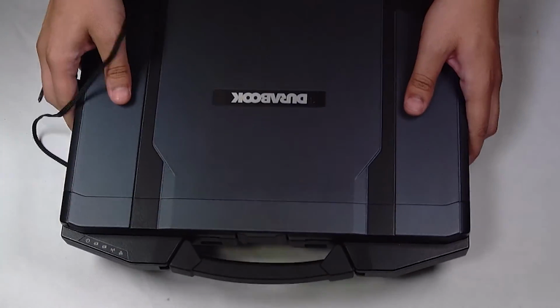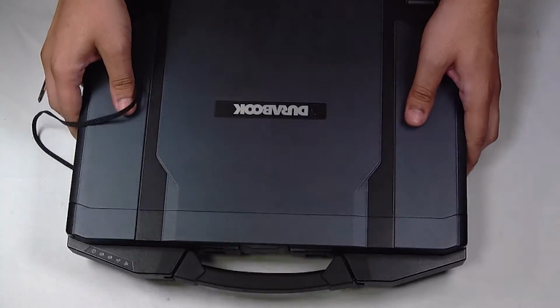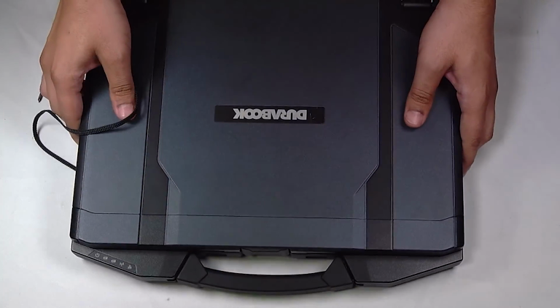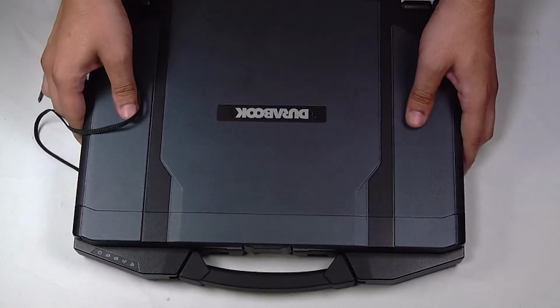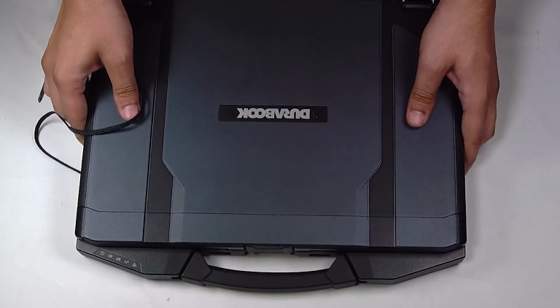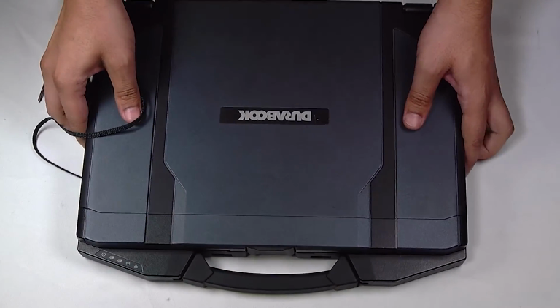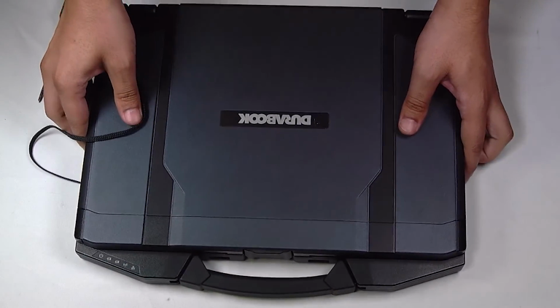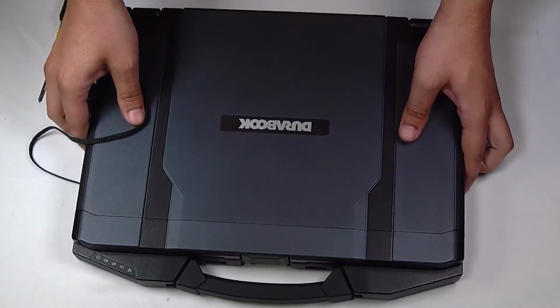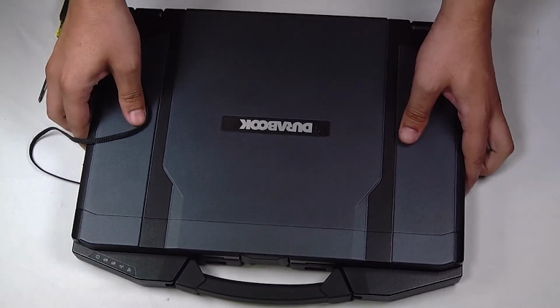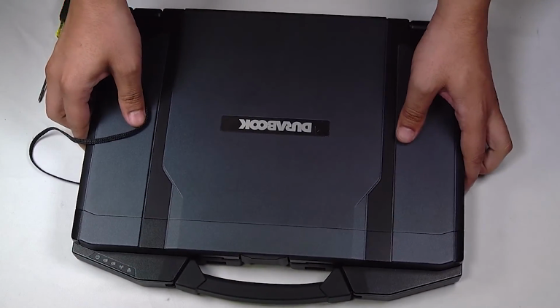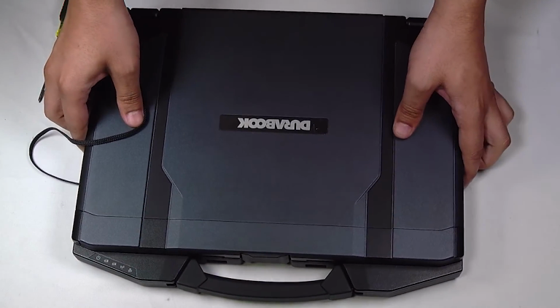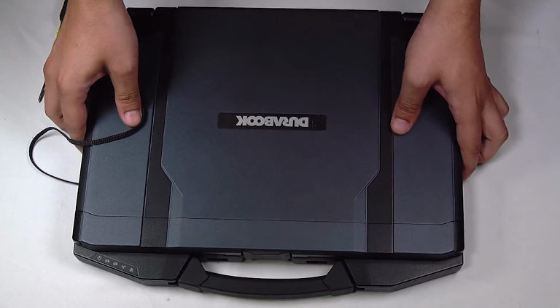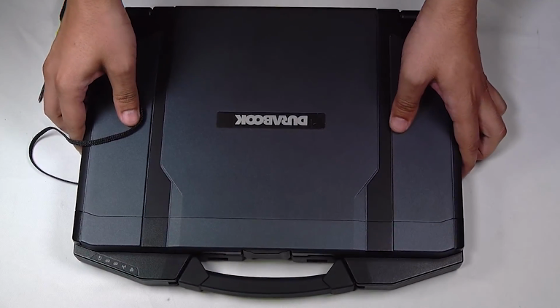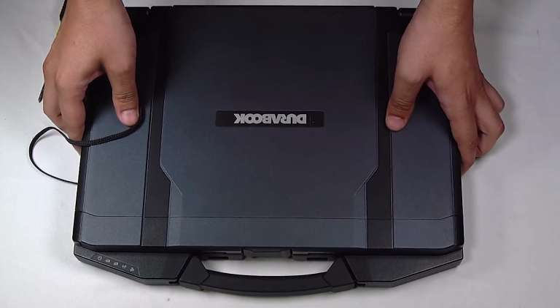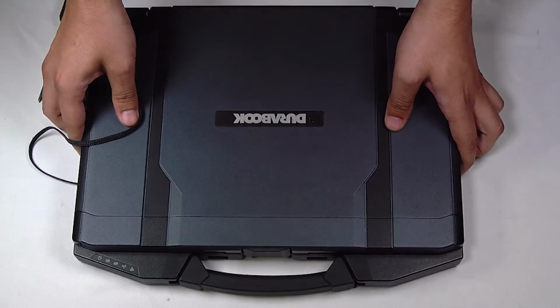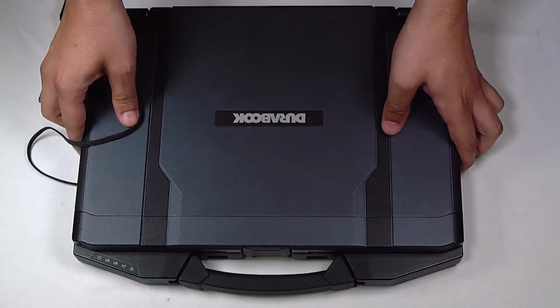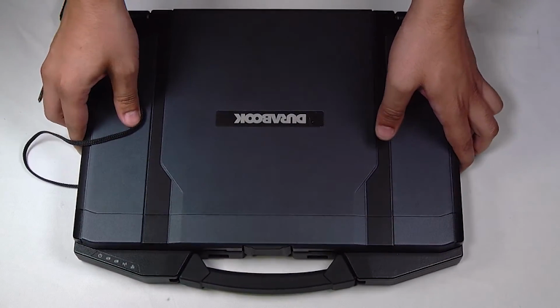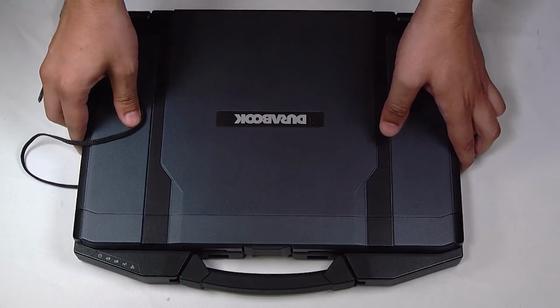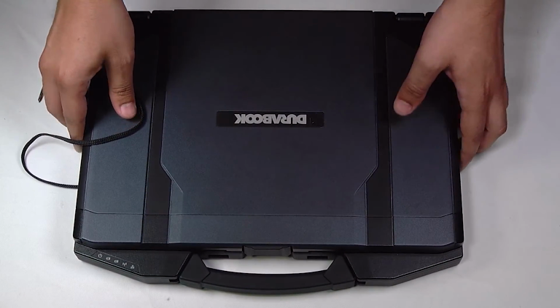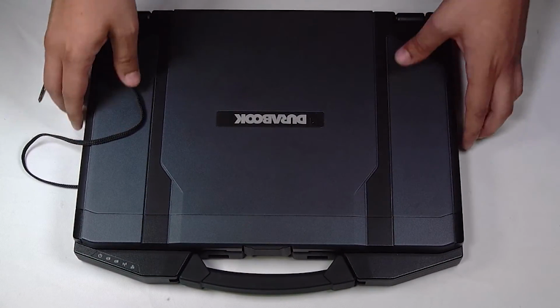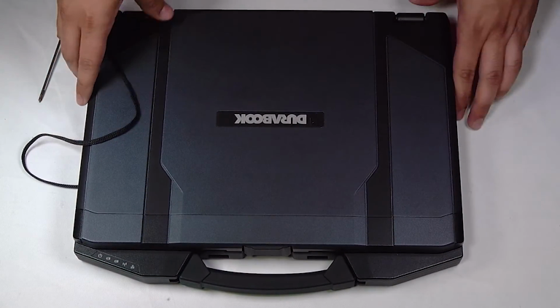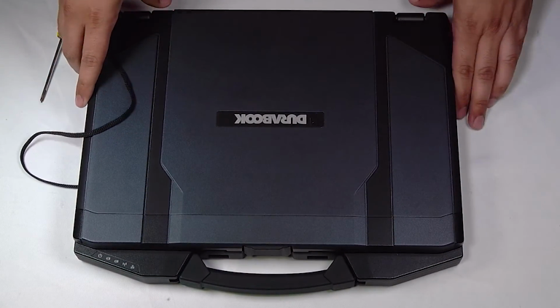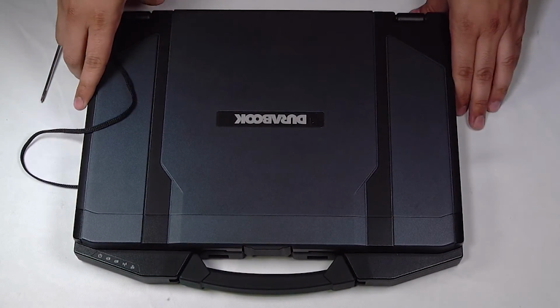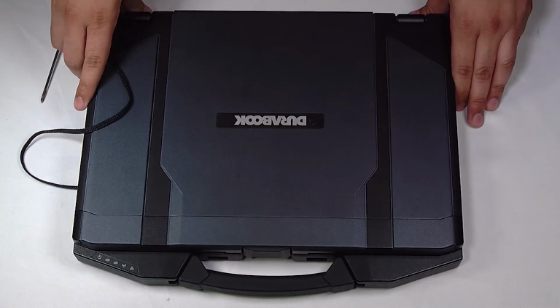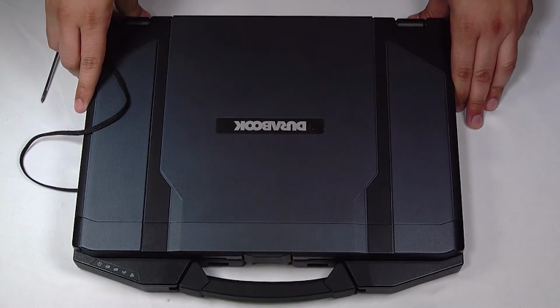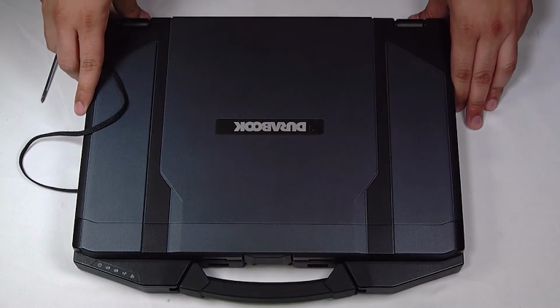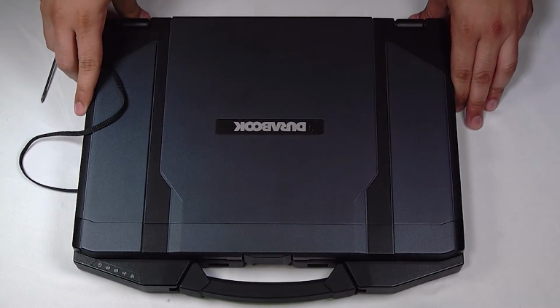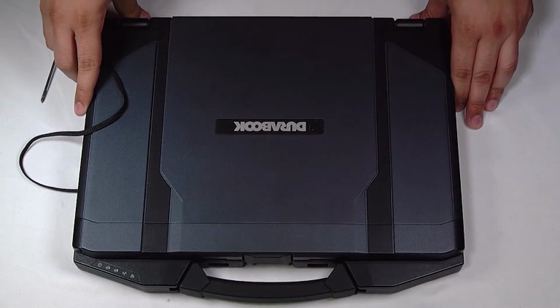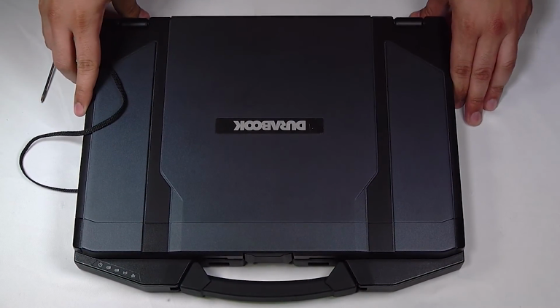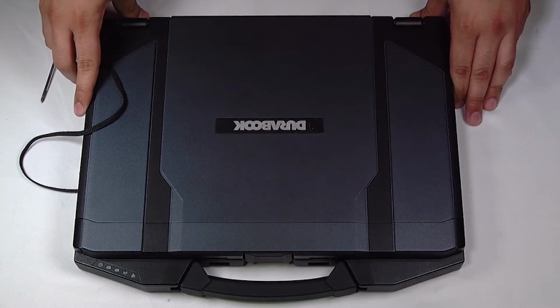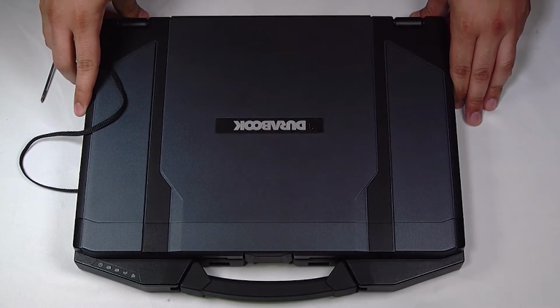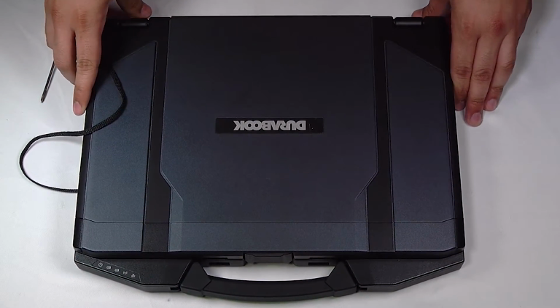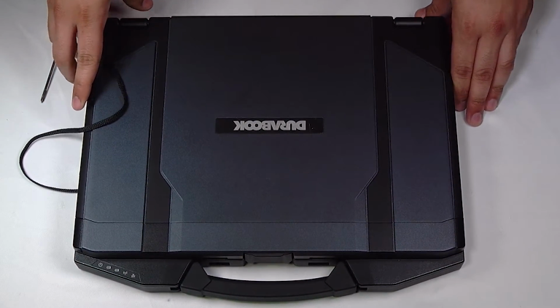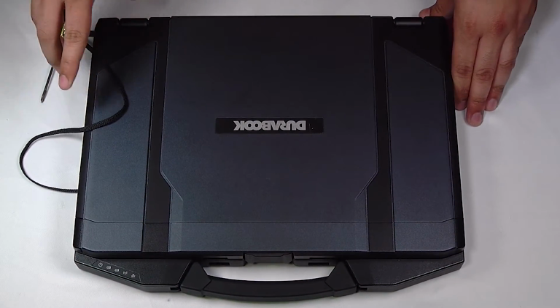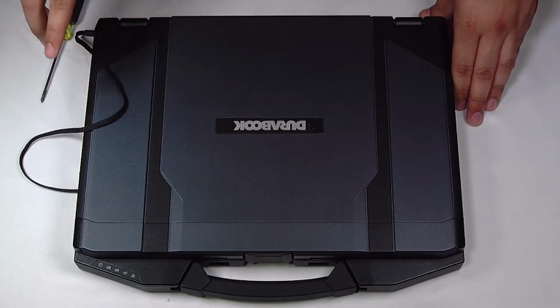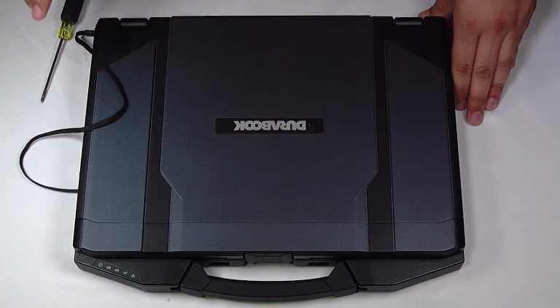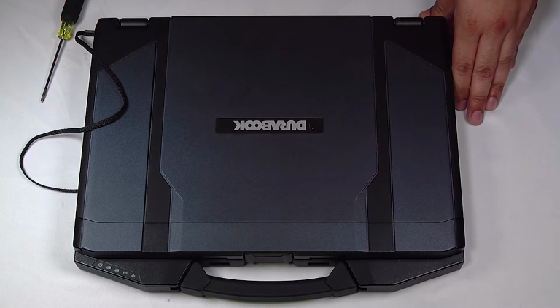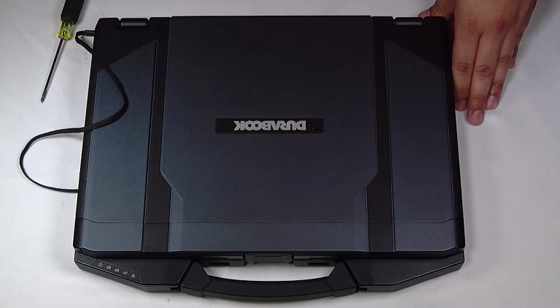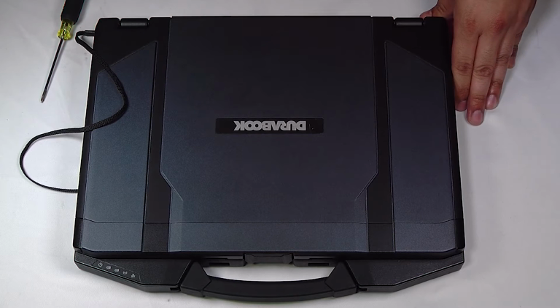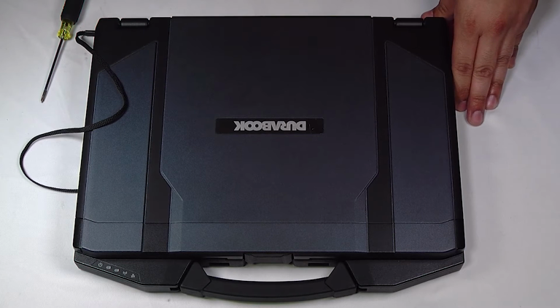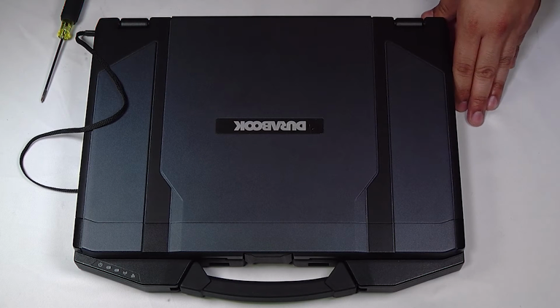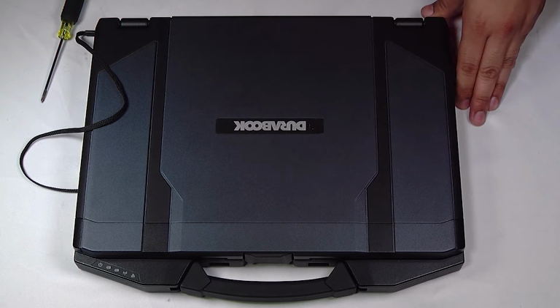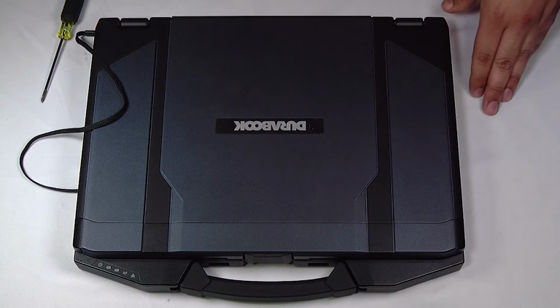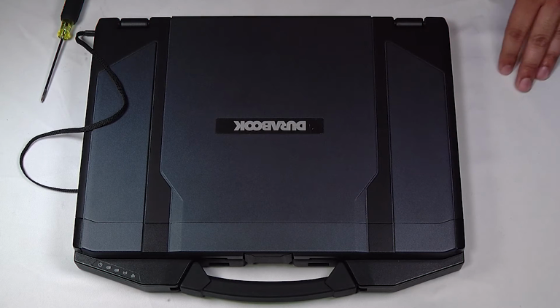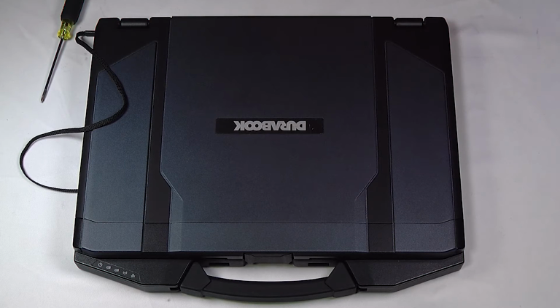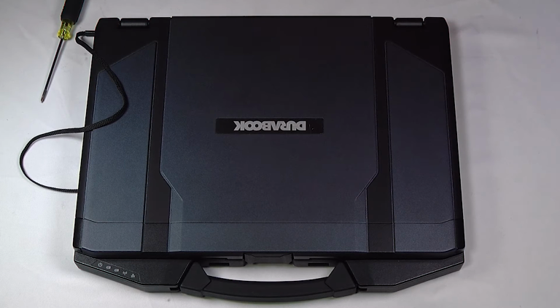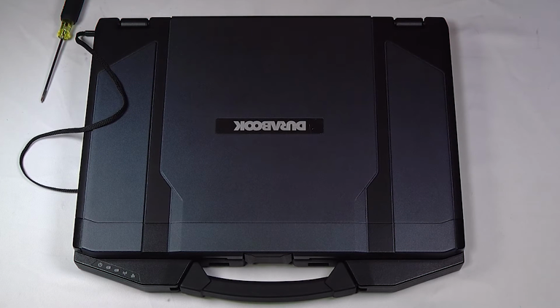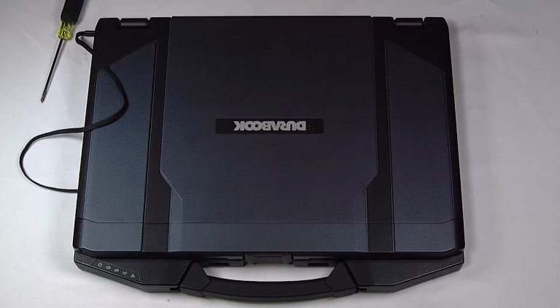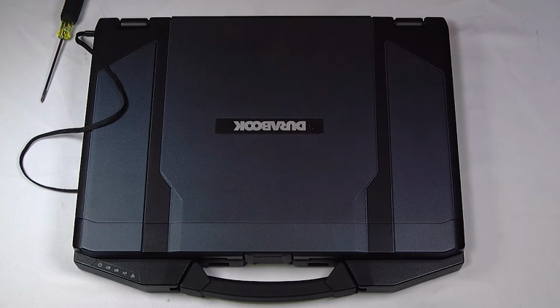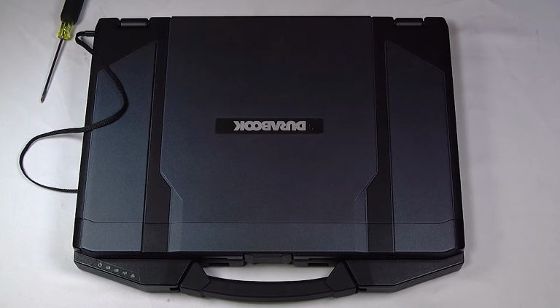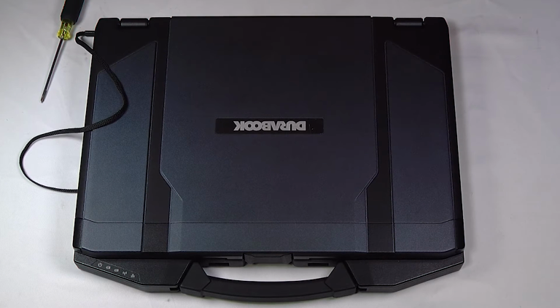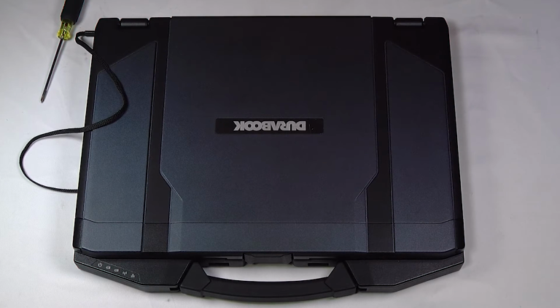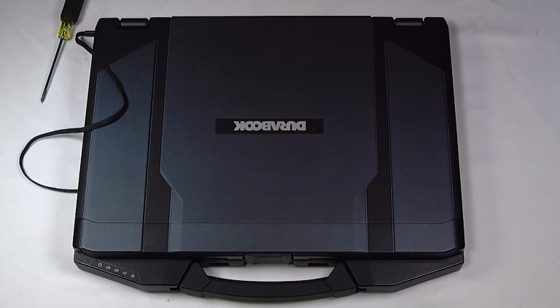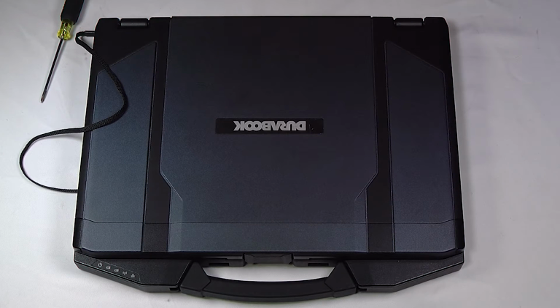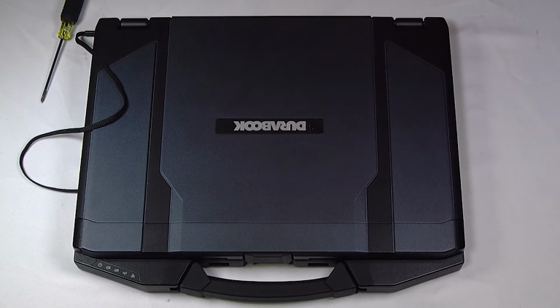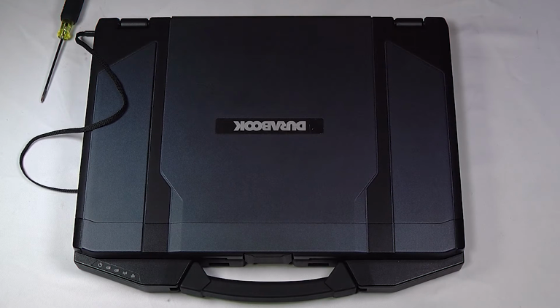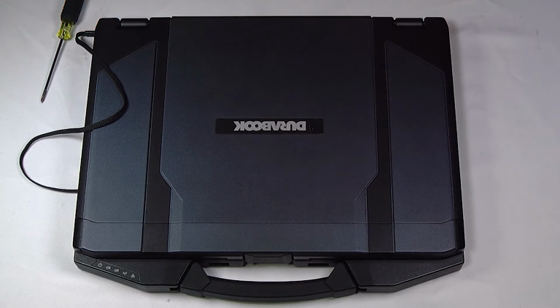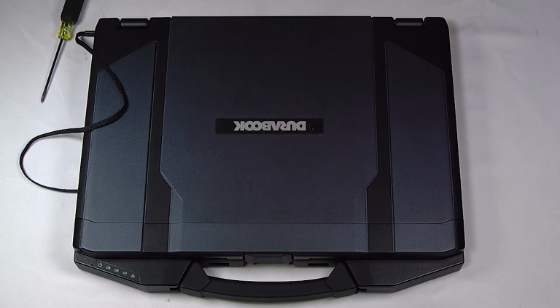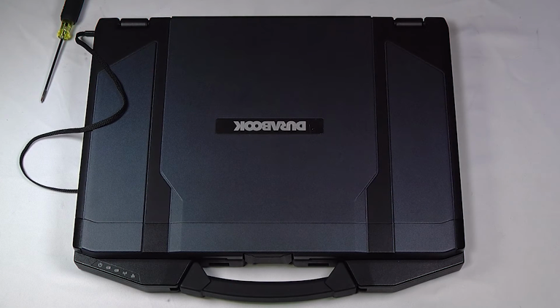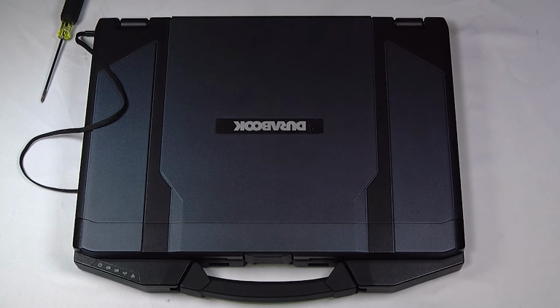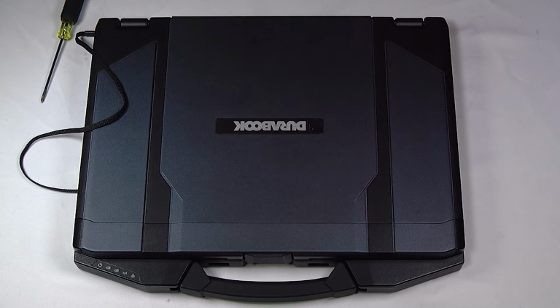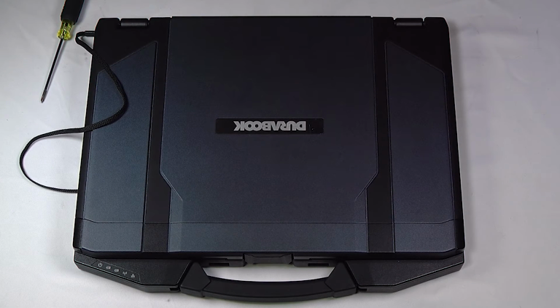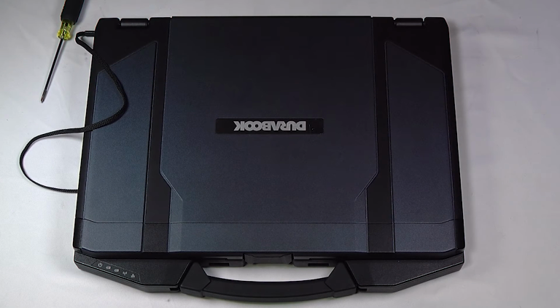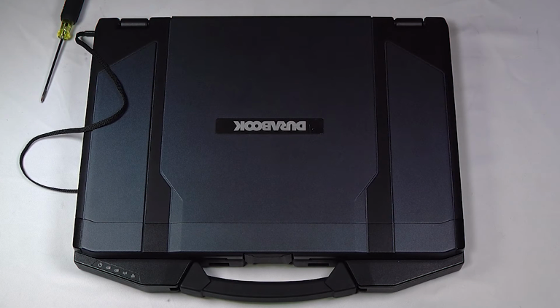The SSD can go back in and you're all done. Thank you for watching. Any questions or comments, you can leave below.